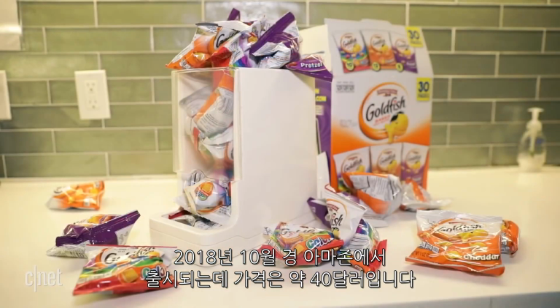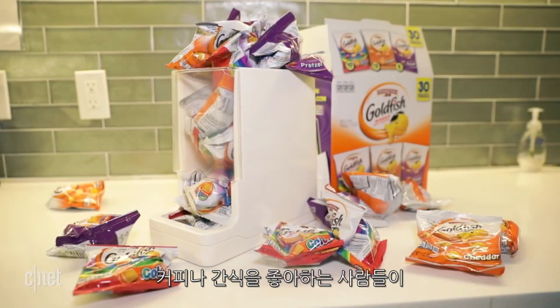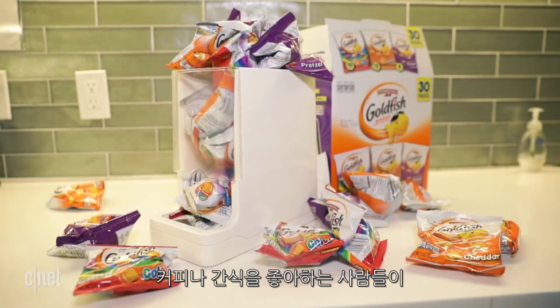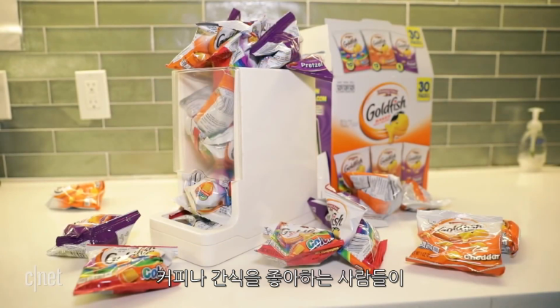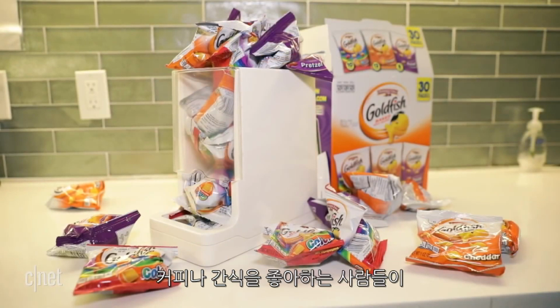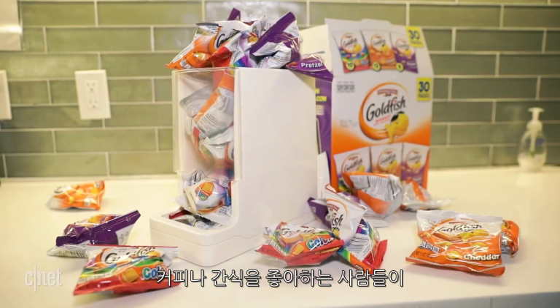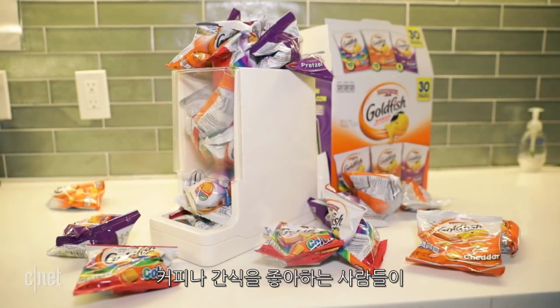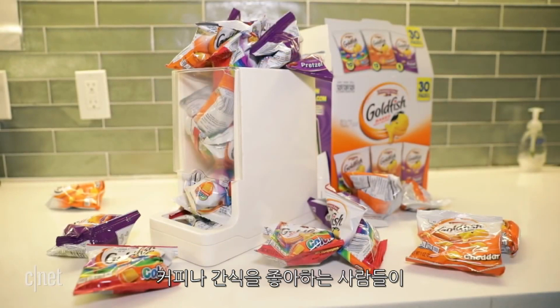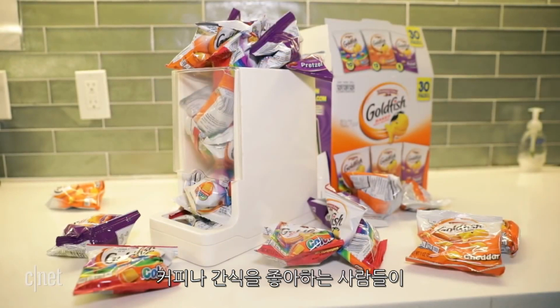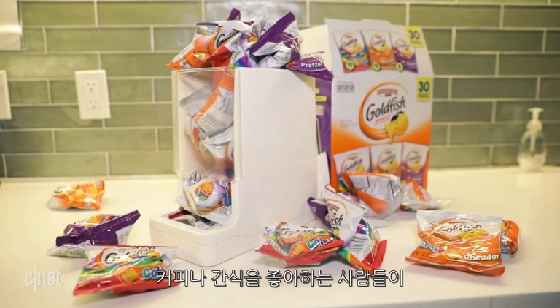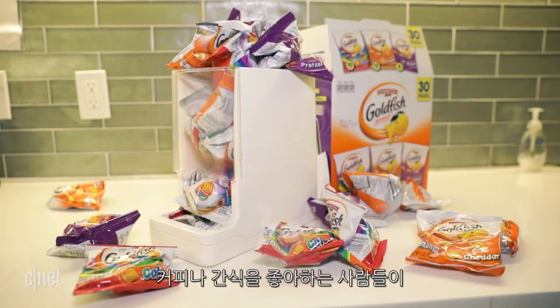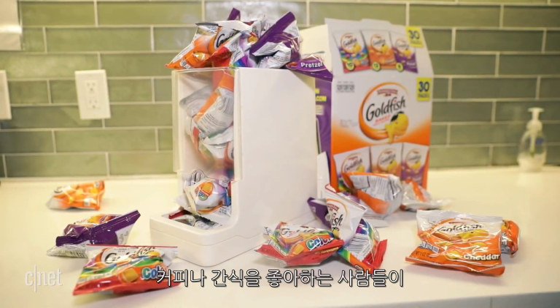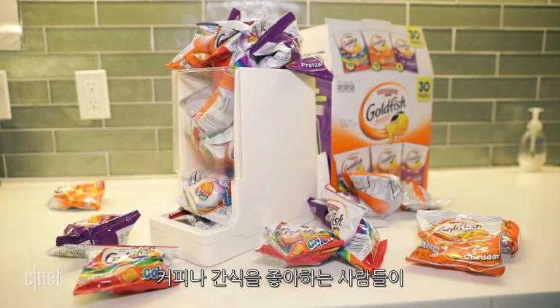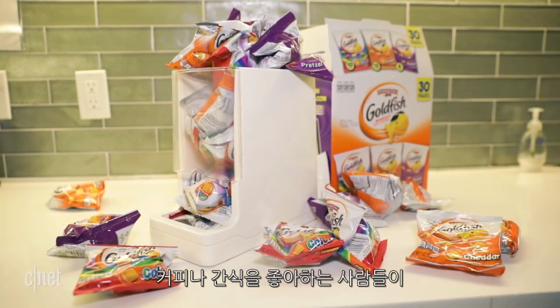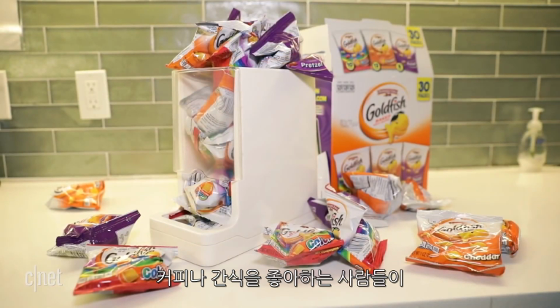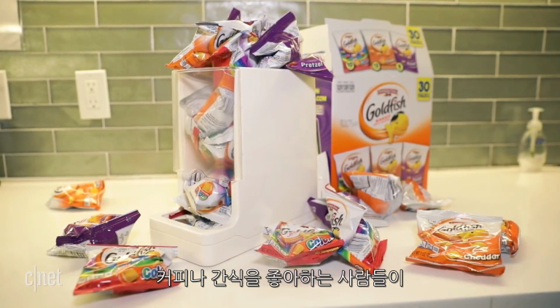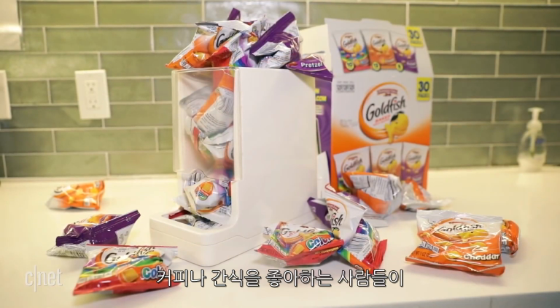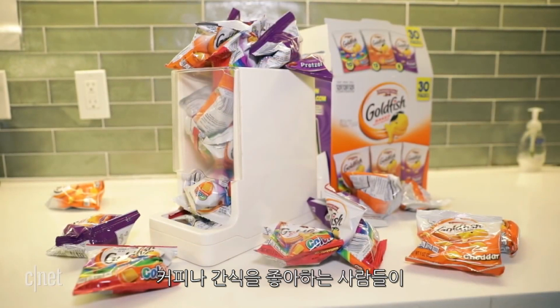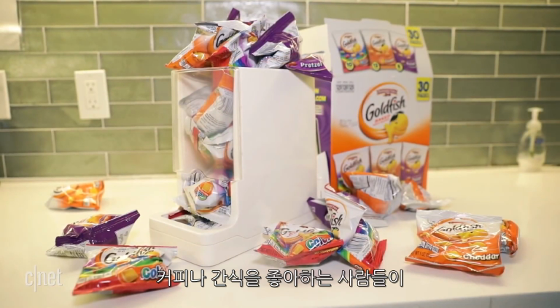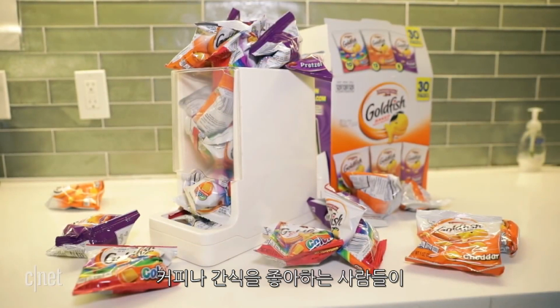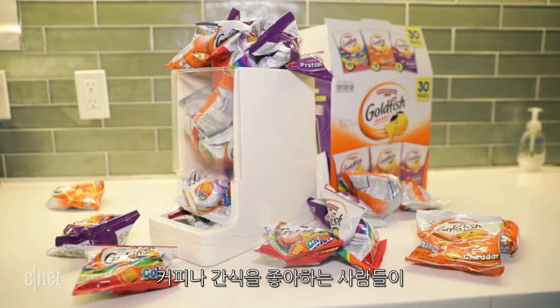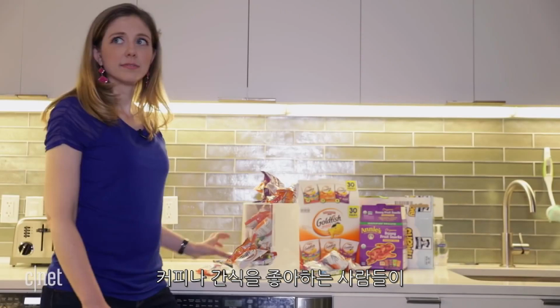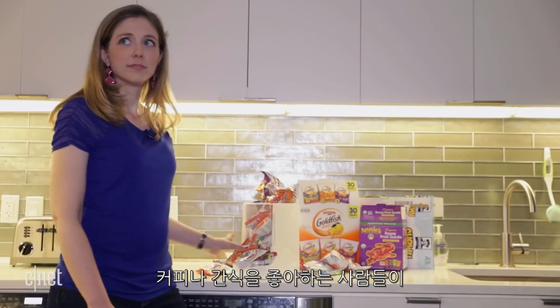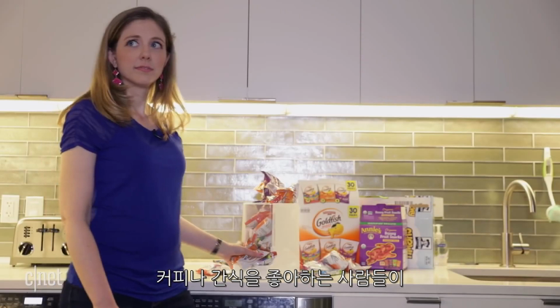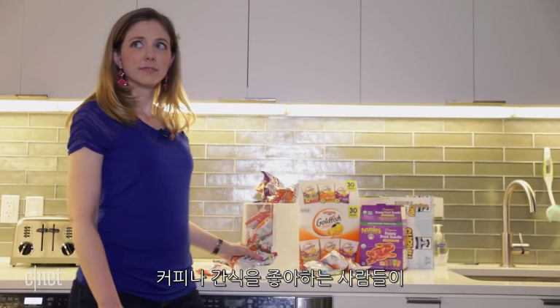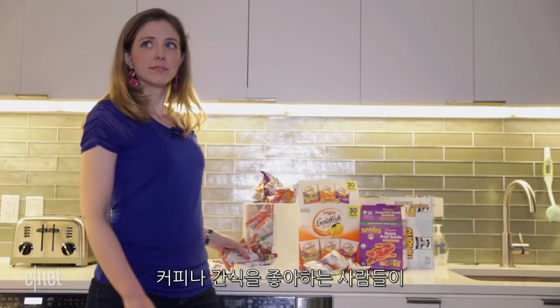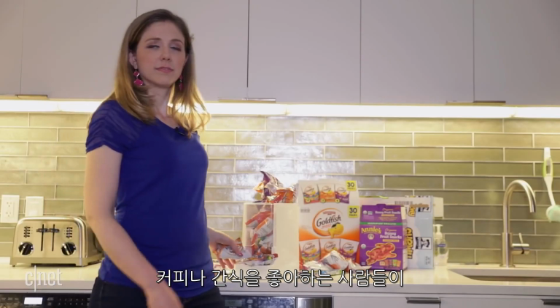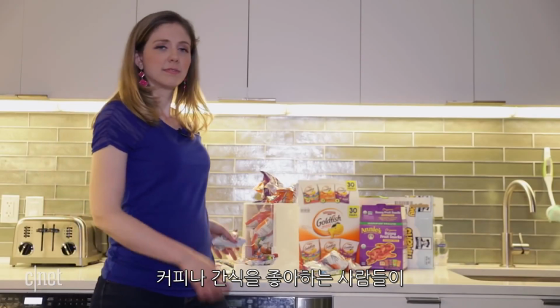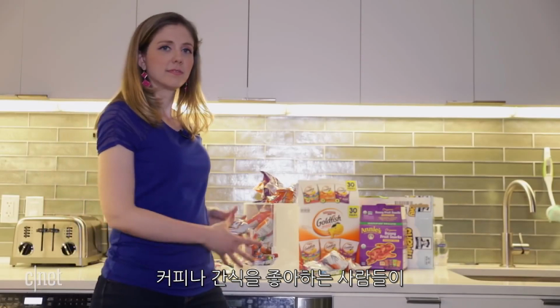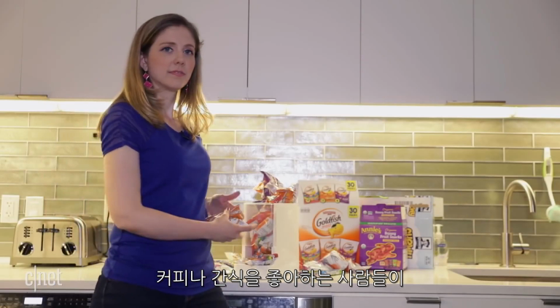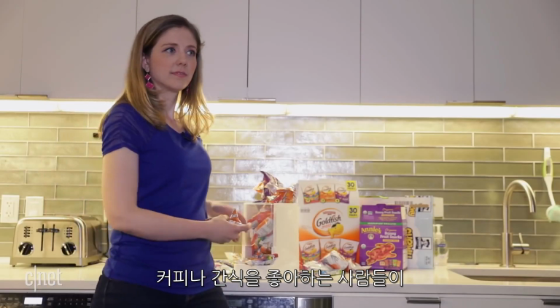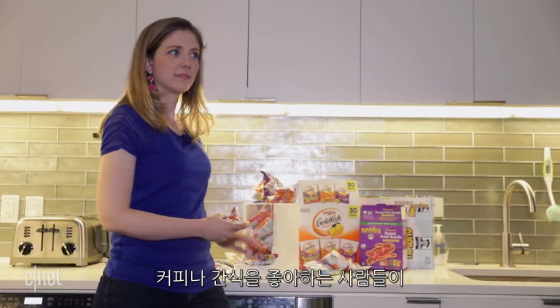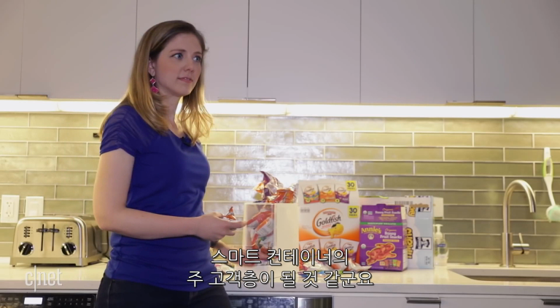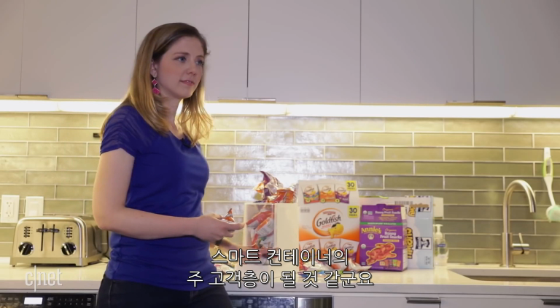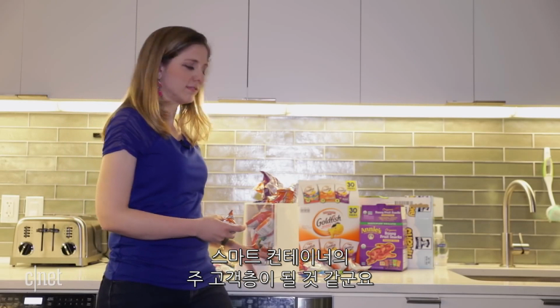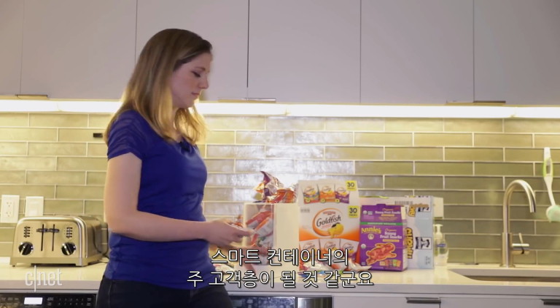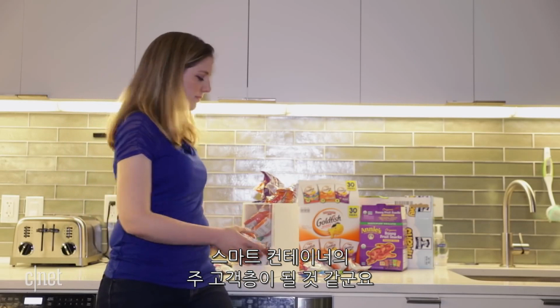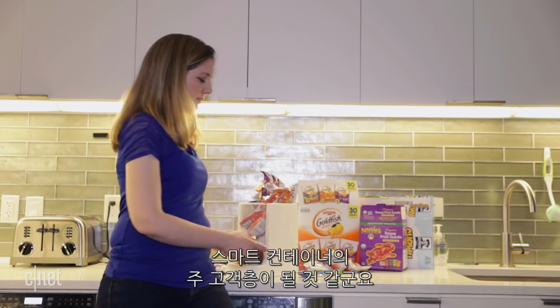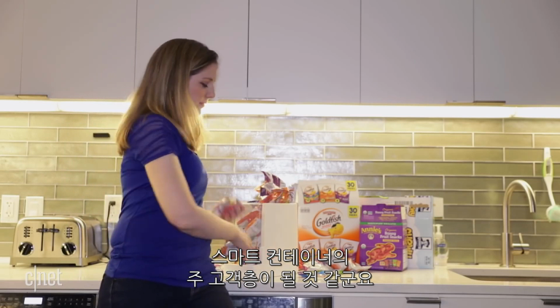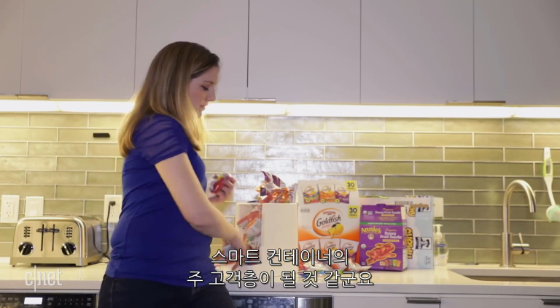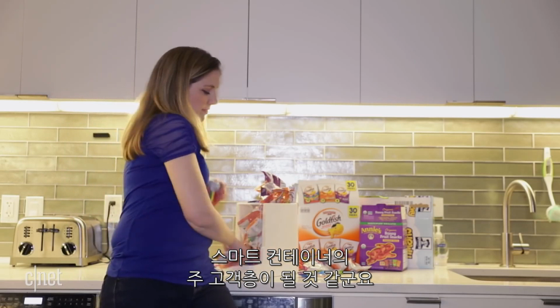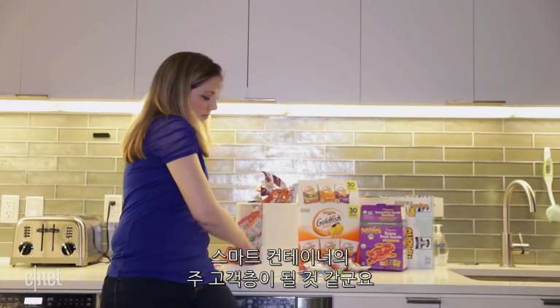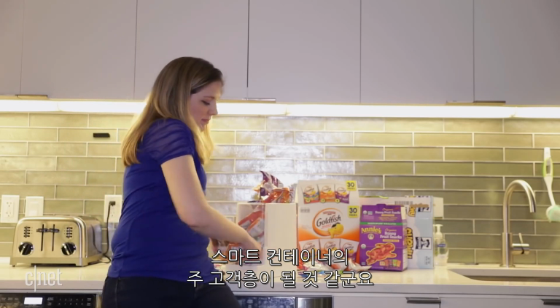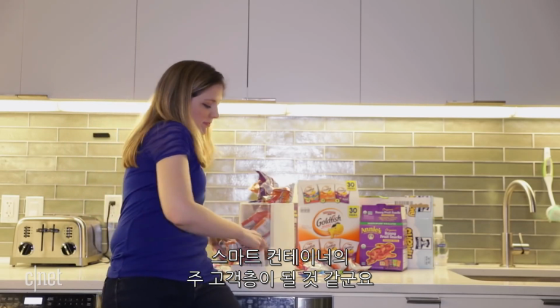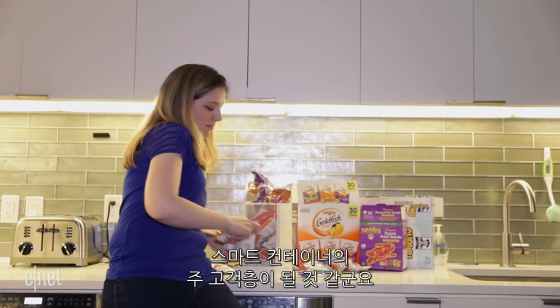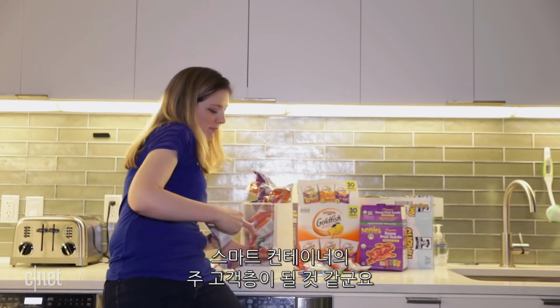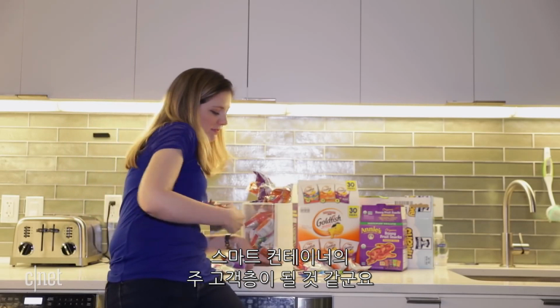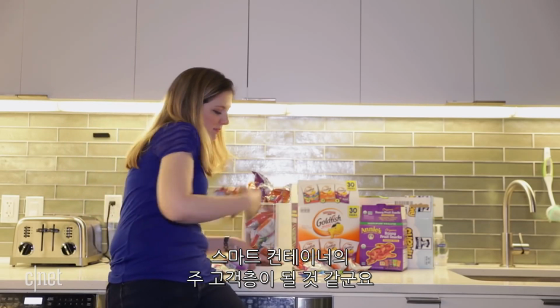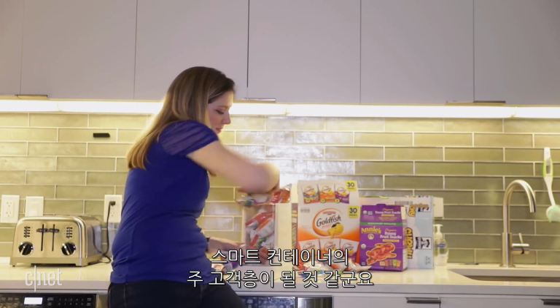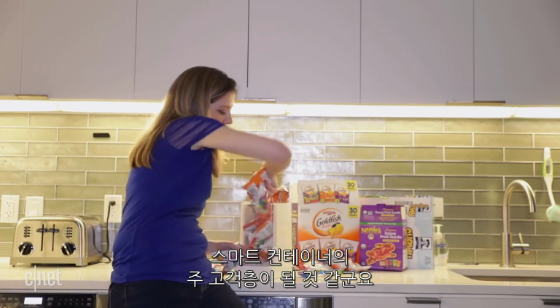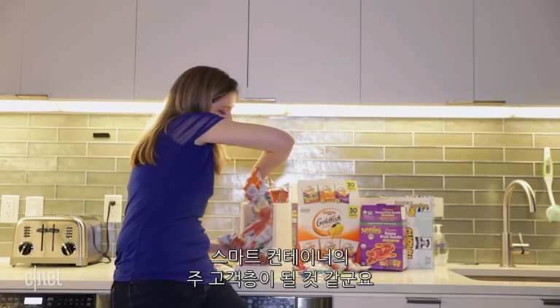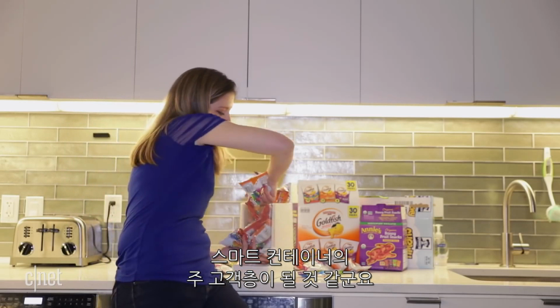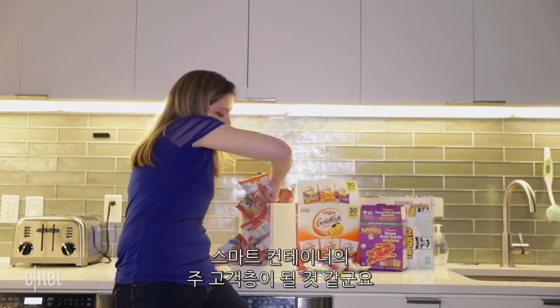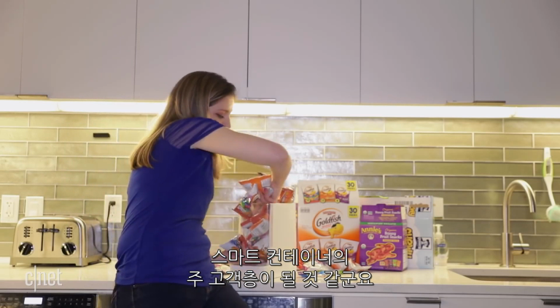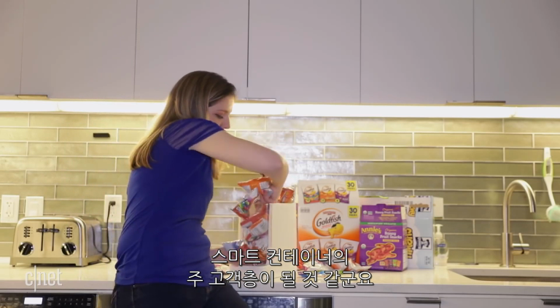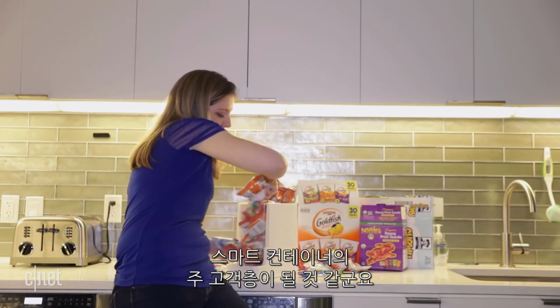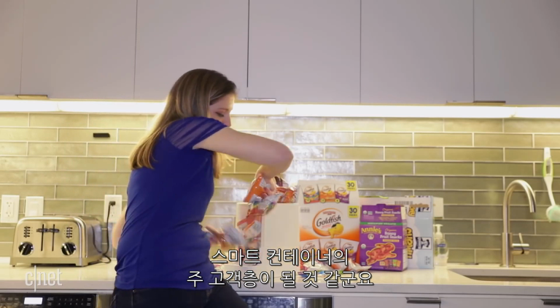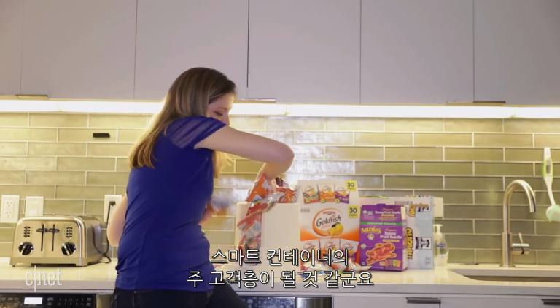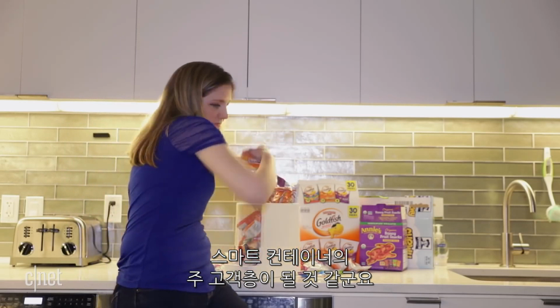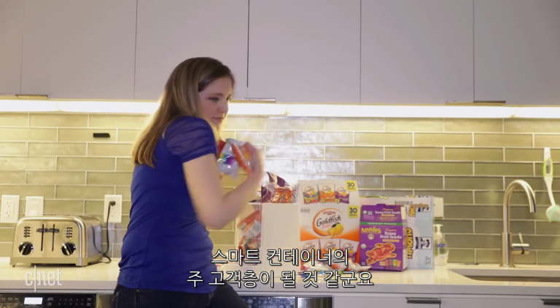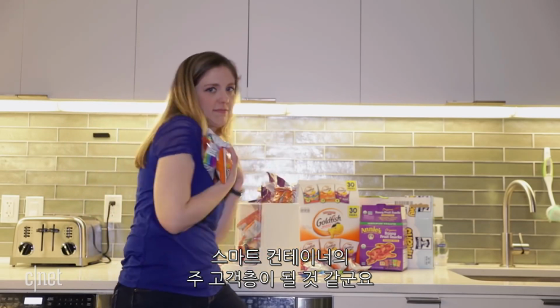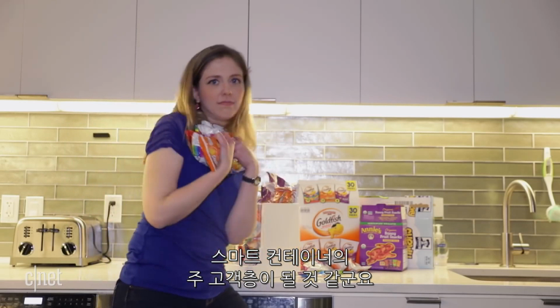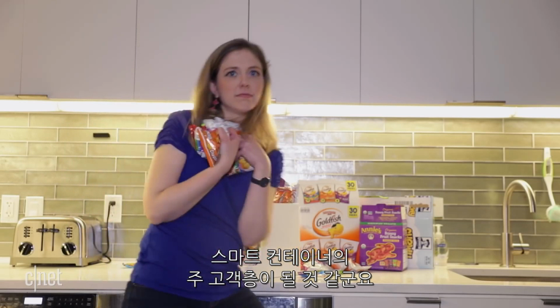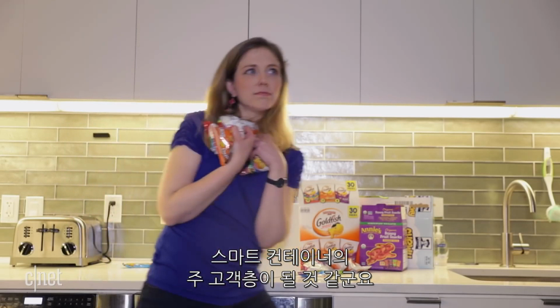For now, WePlenish is finding its start with the coffee crowd, and those folks that really love their snacks.